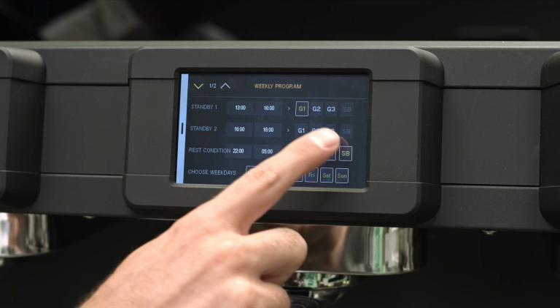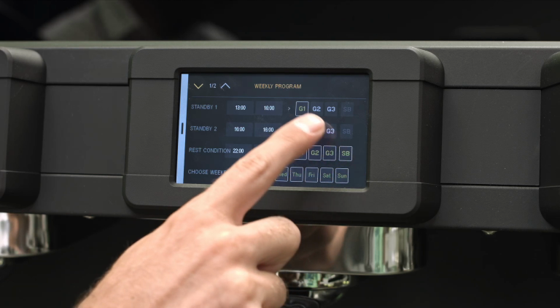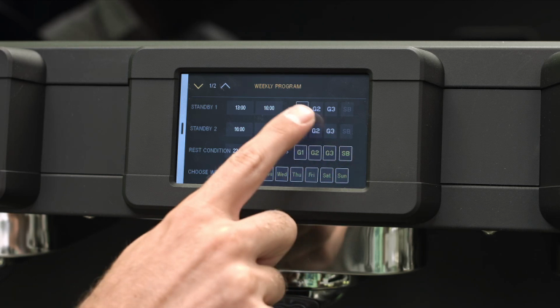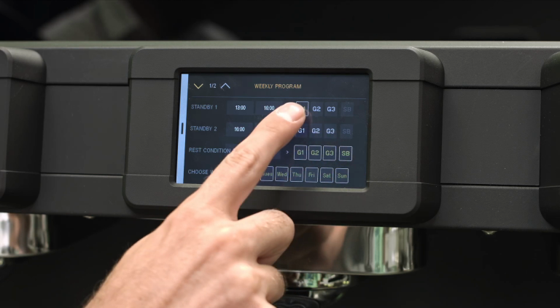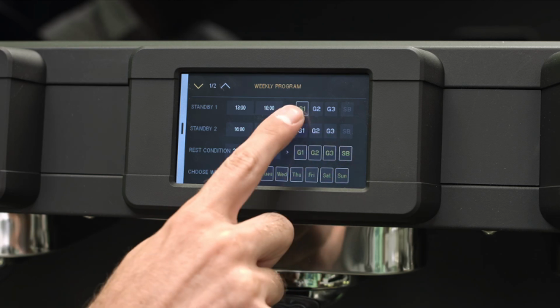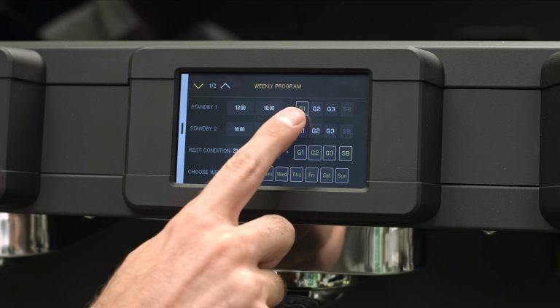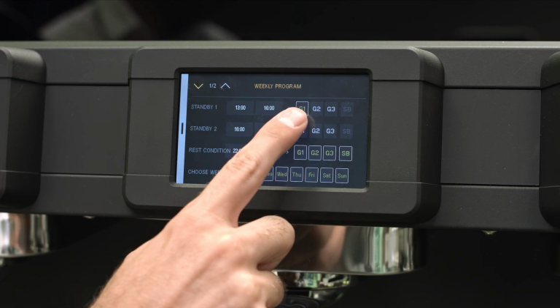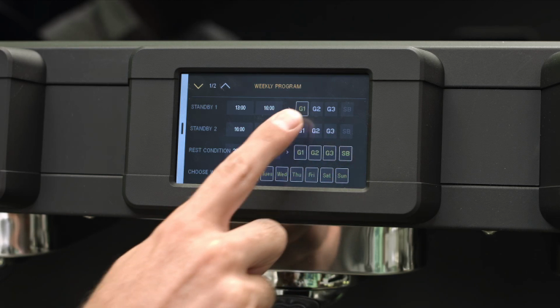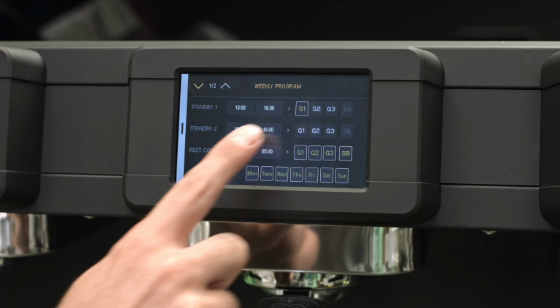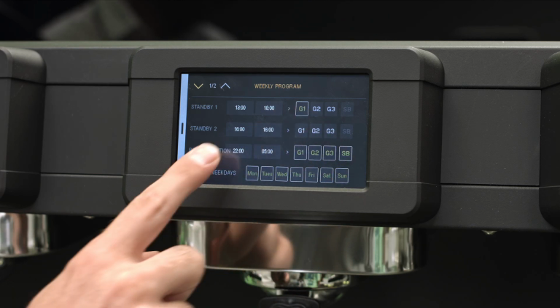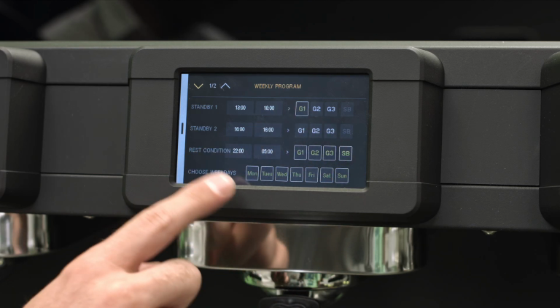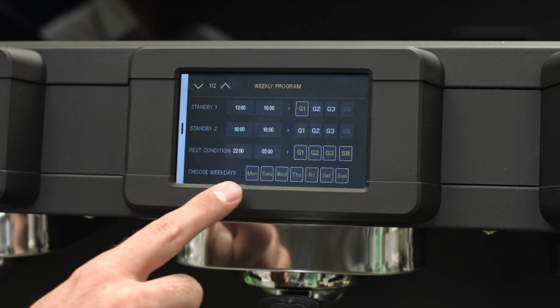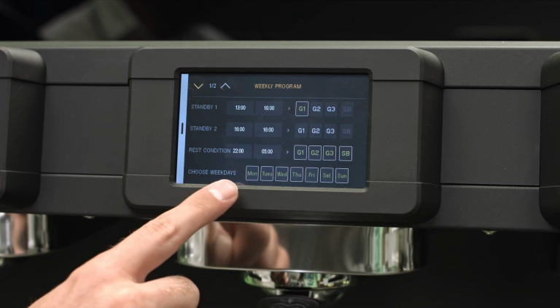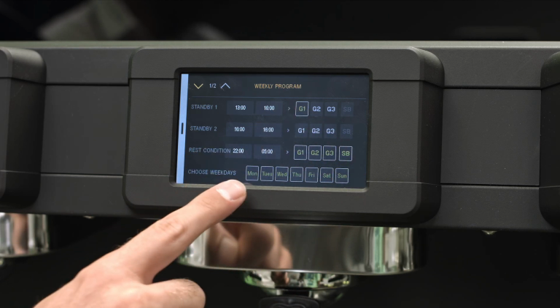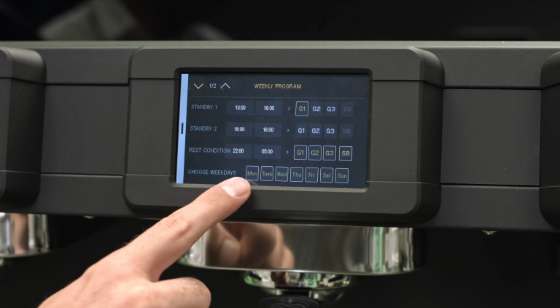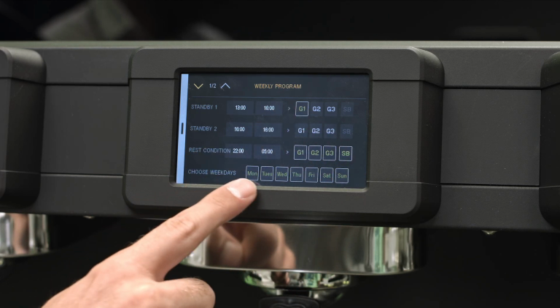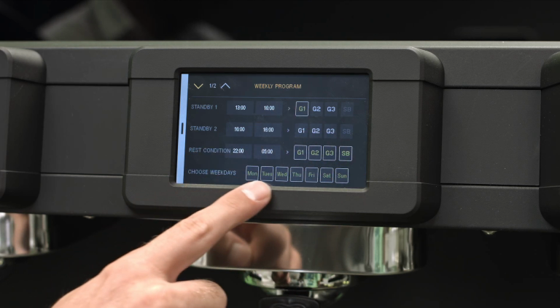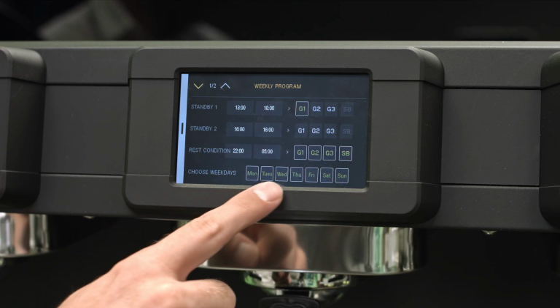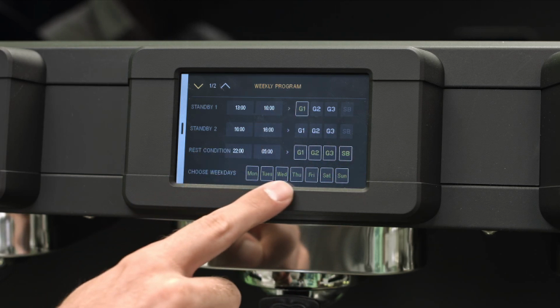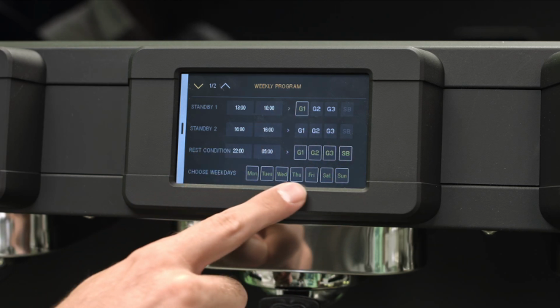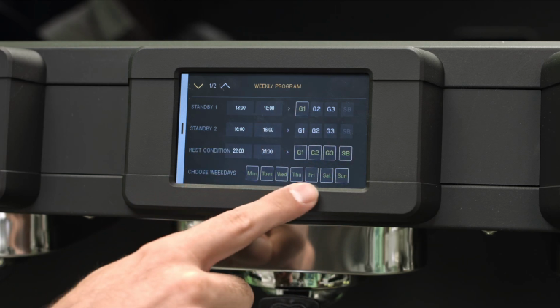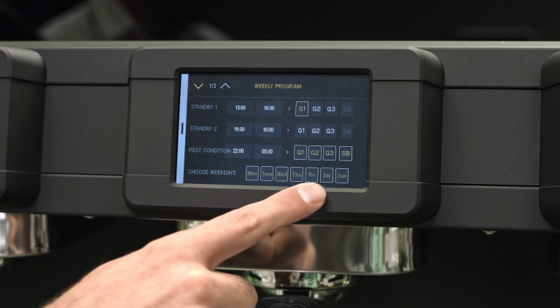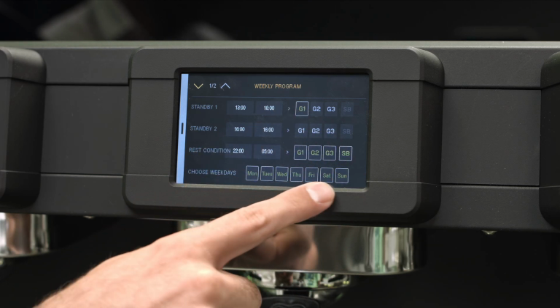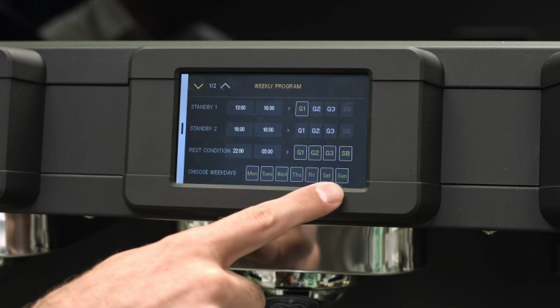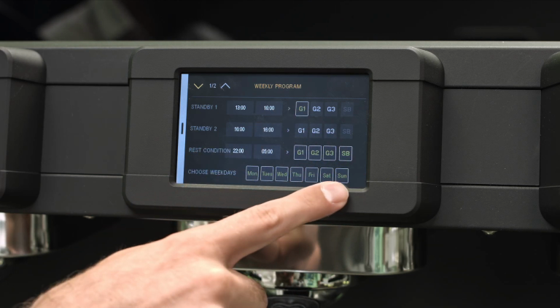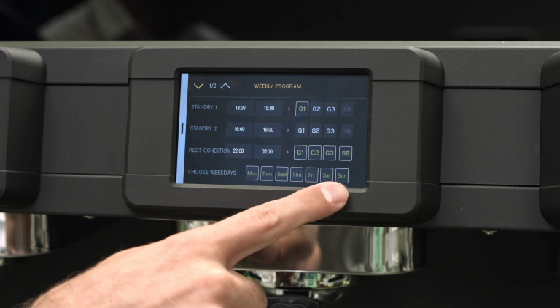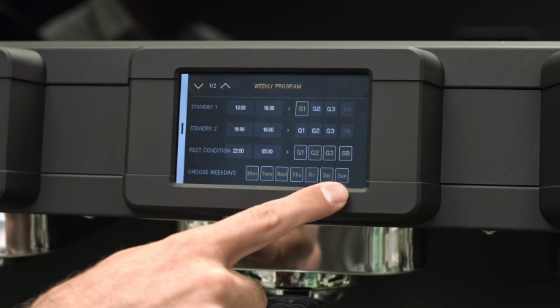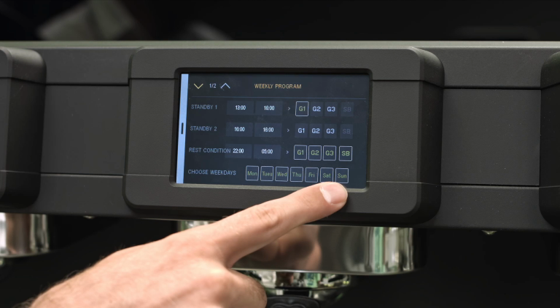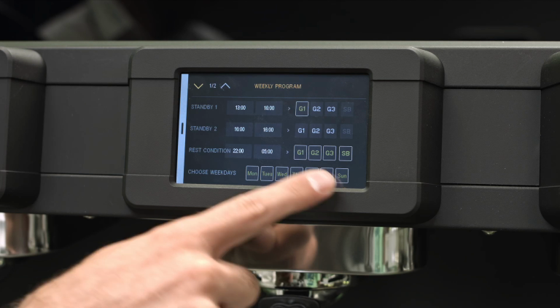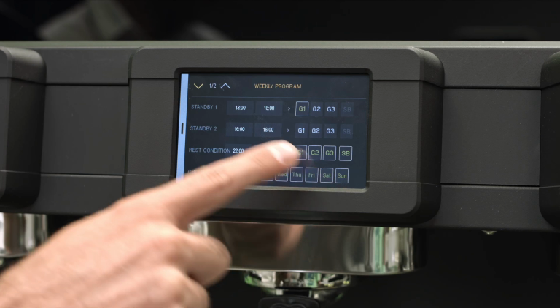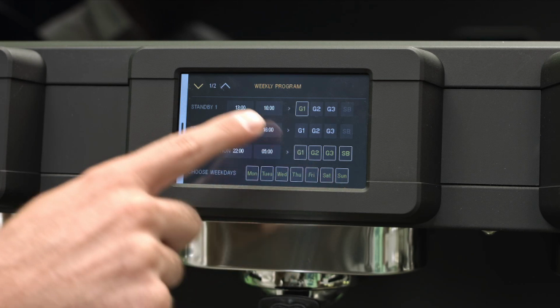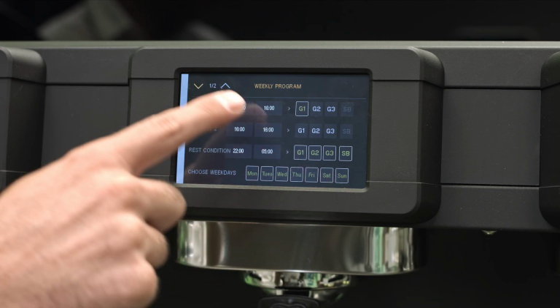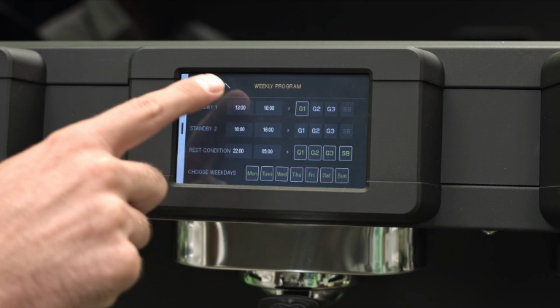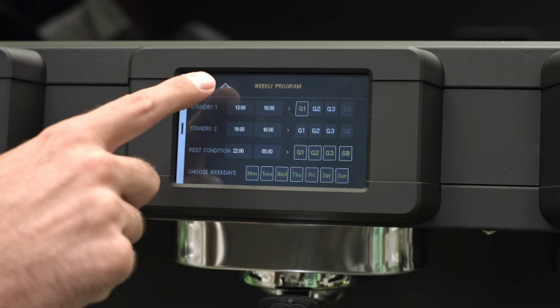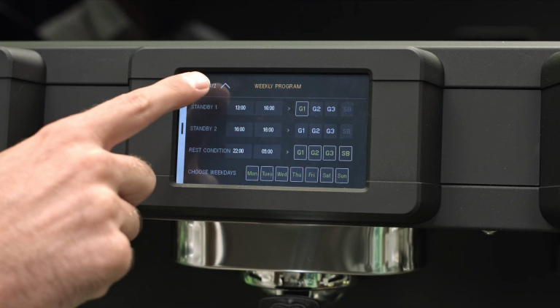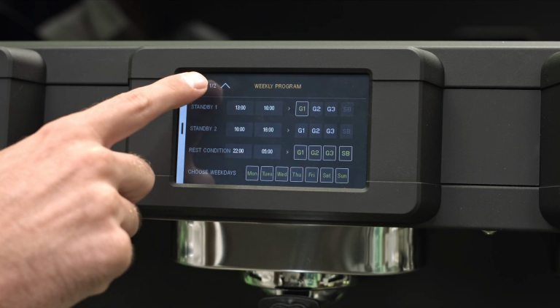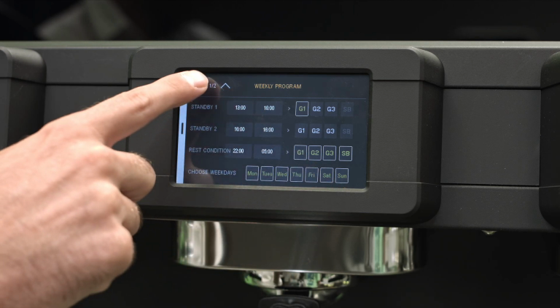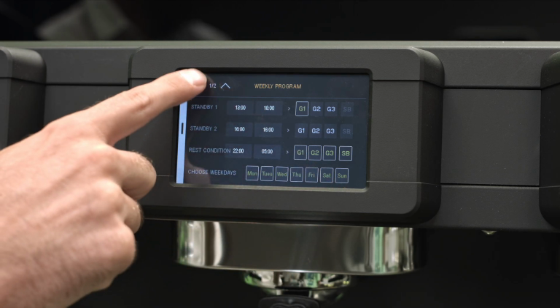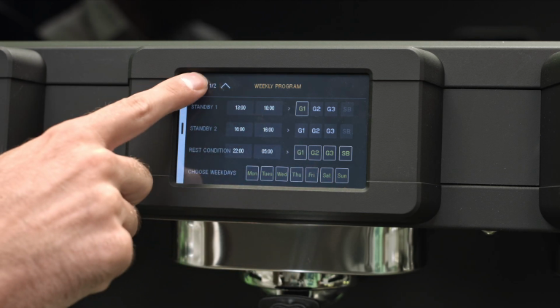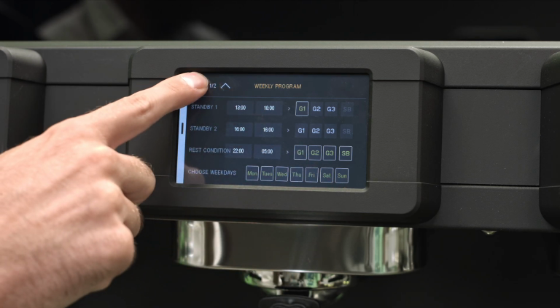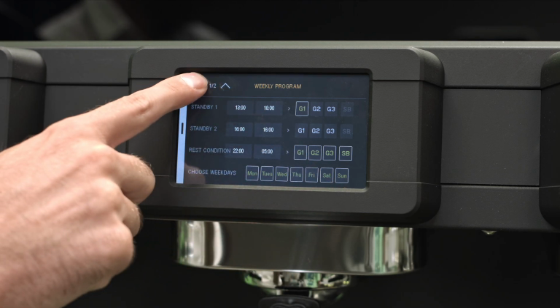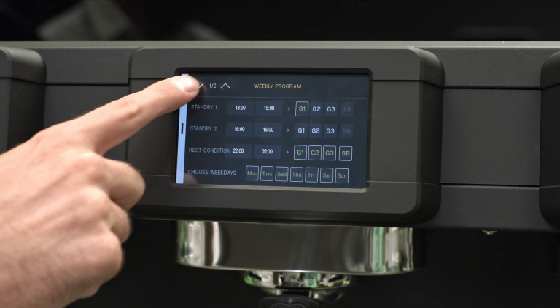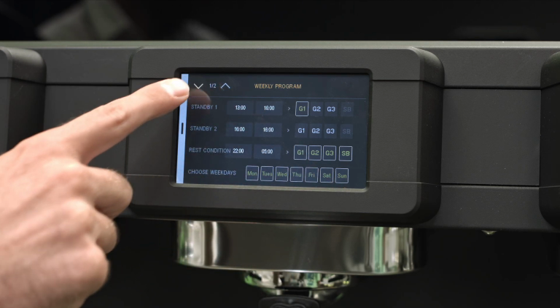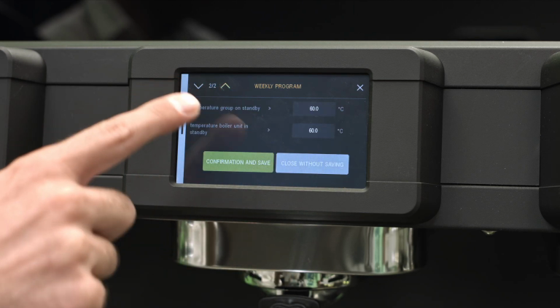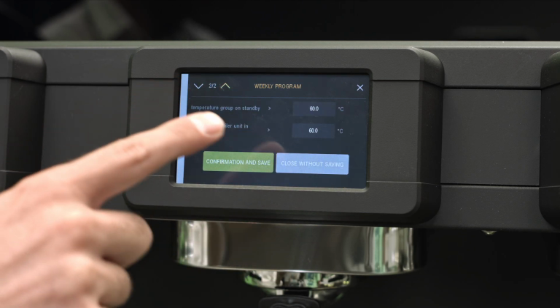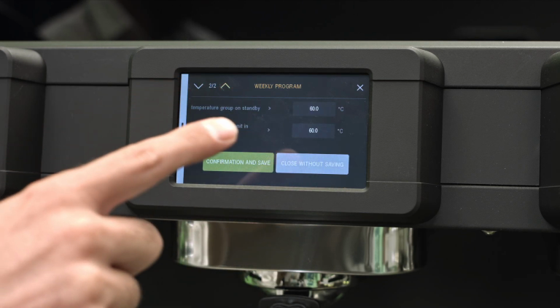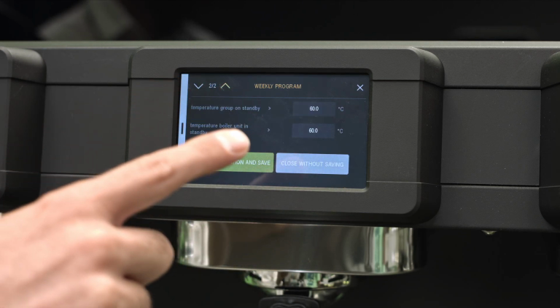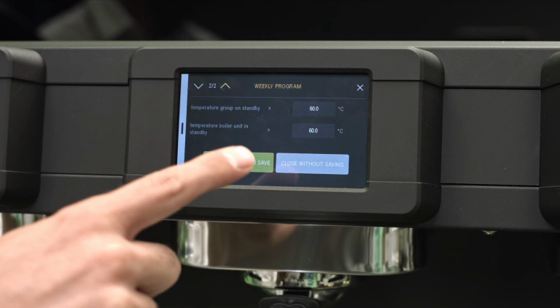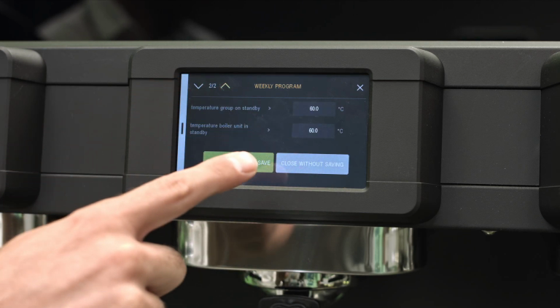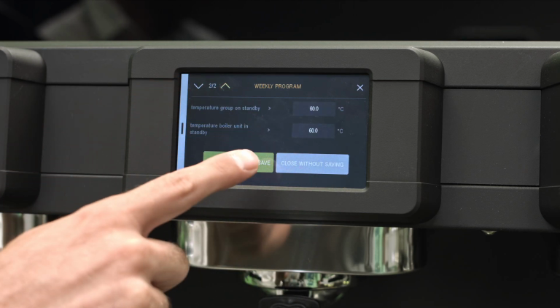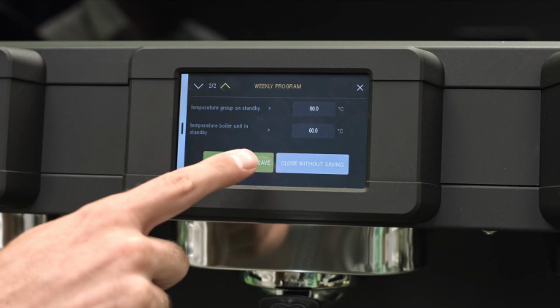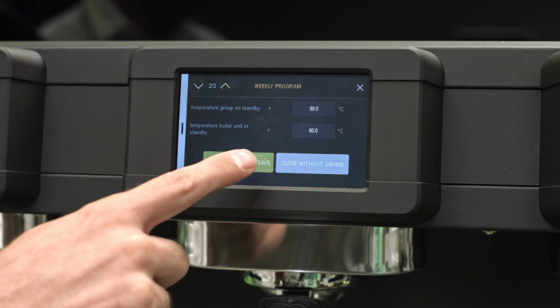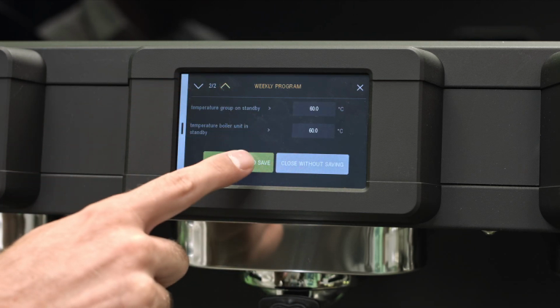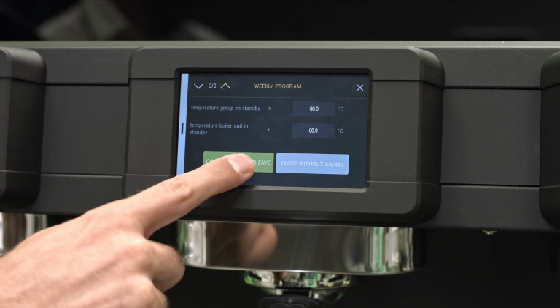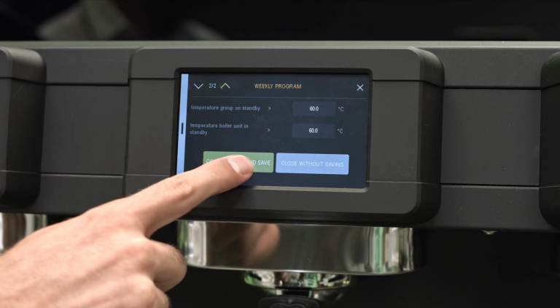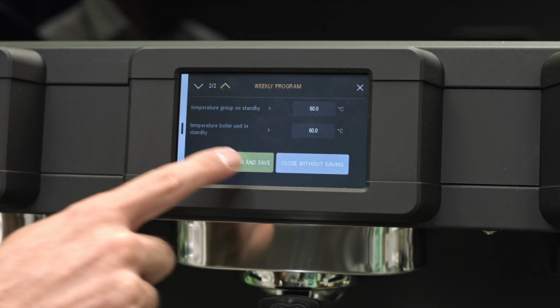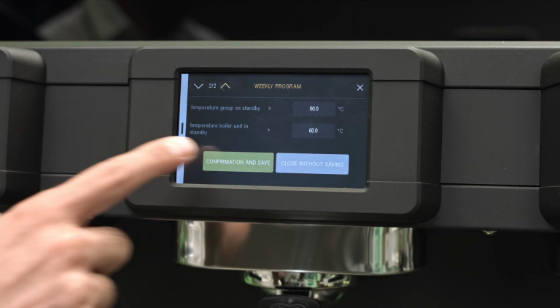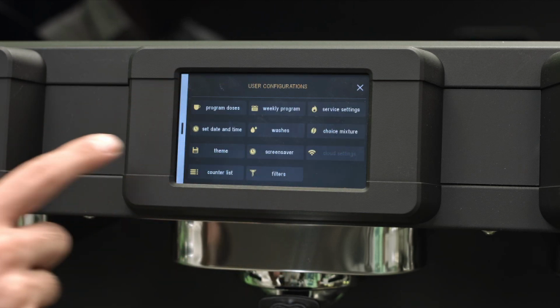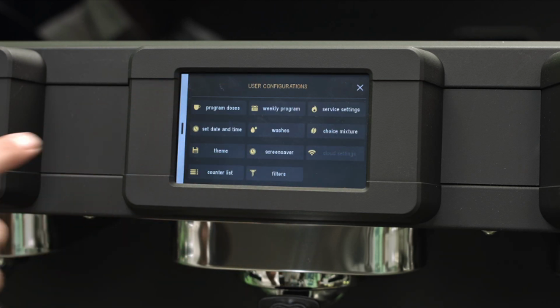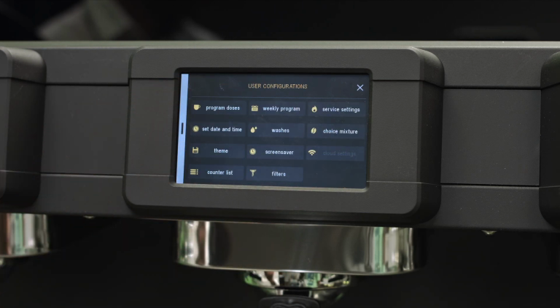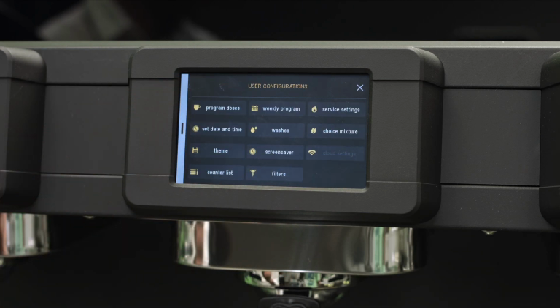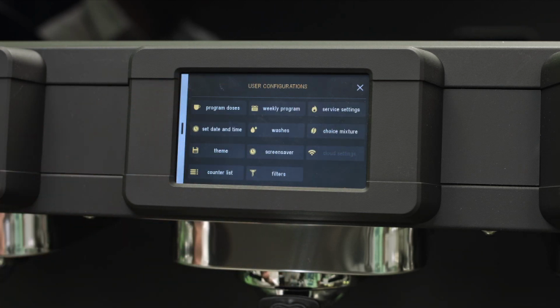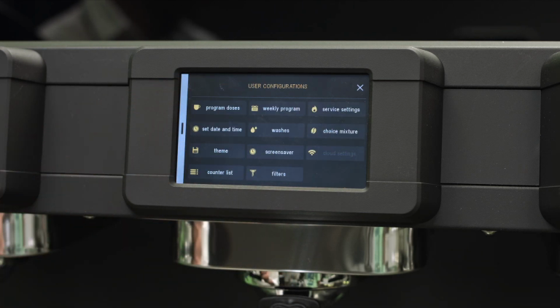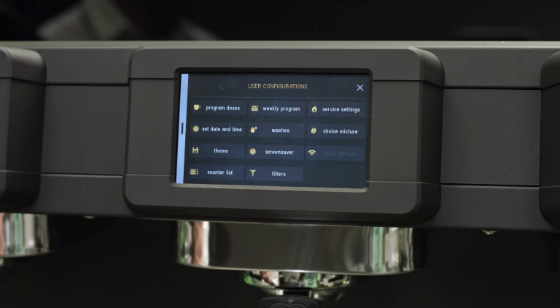Now, just set the days of the week, press the arrow pointing down, and select confirmation and save.